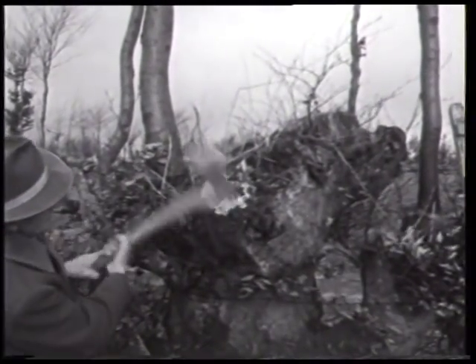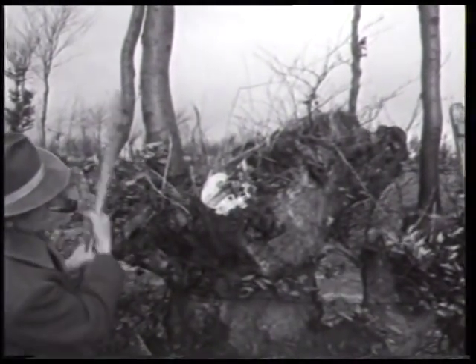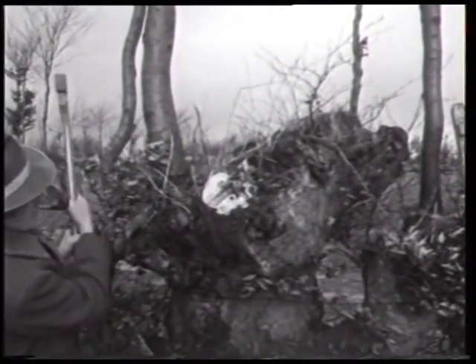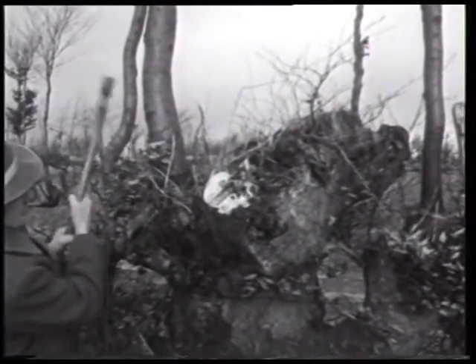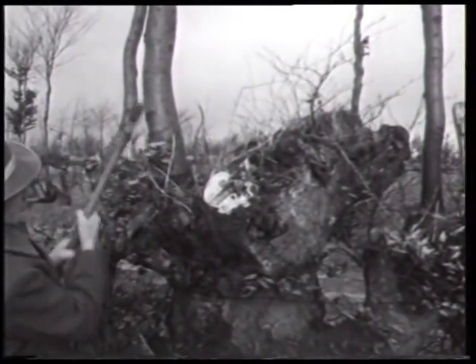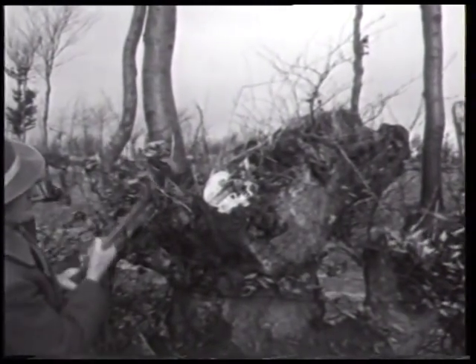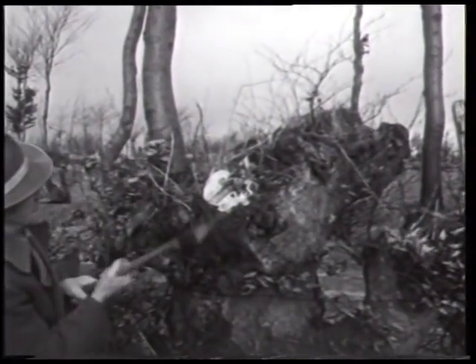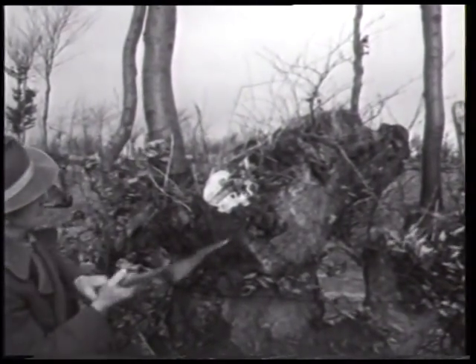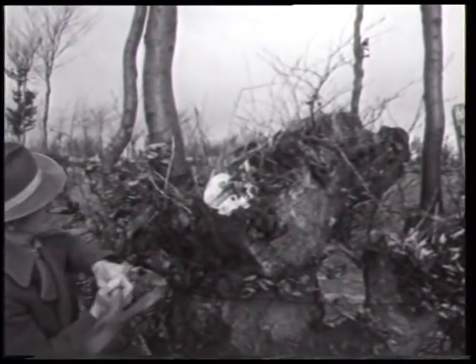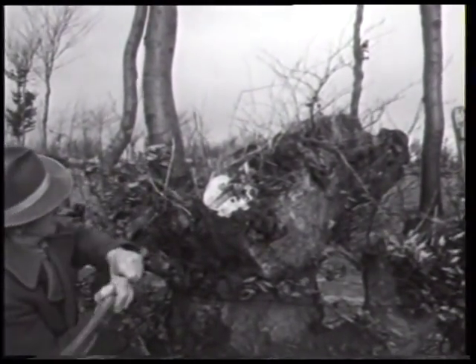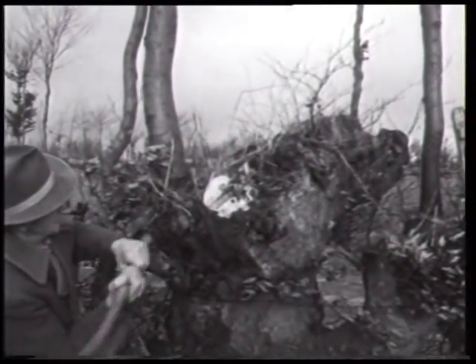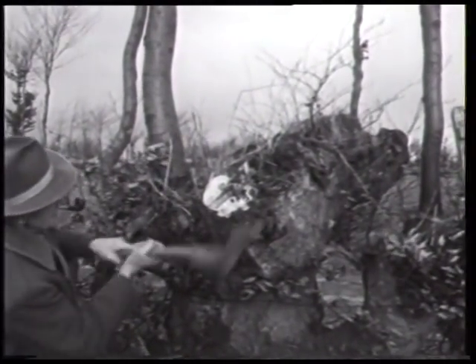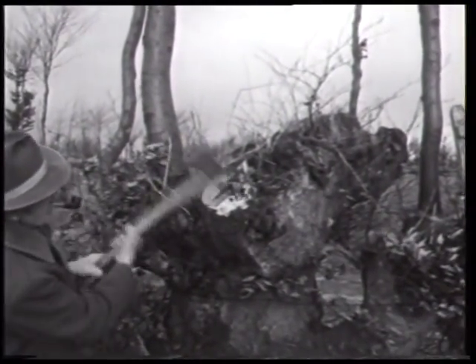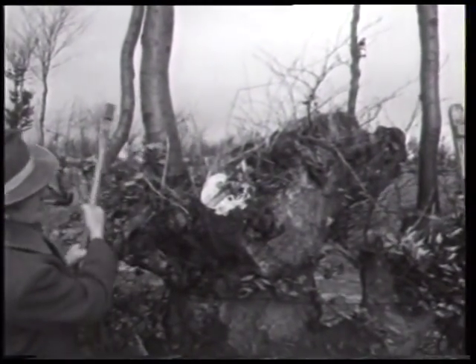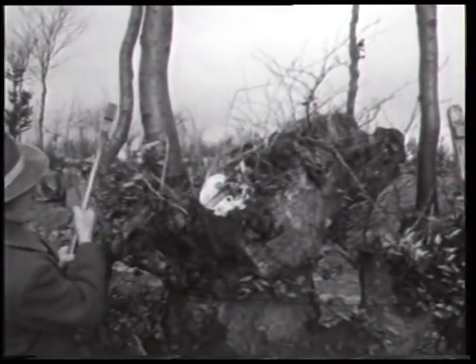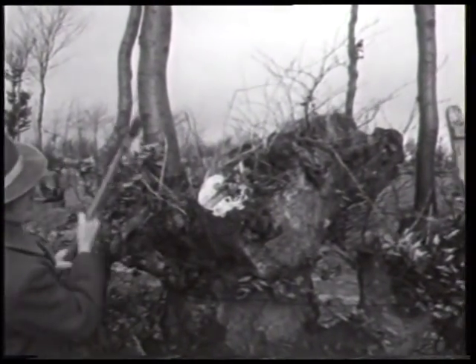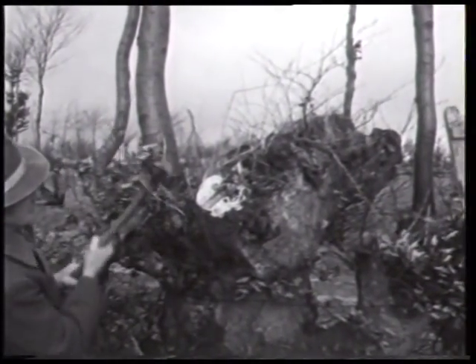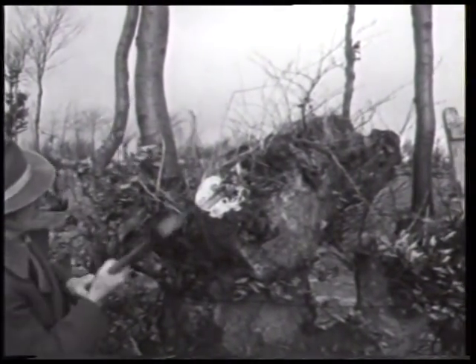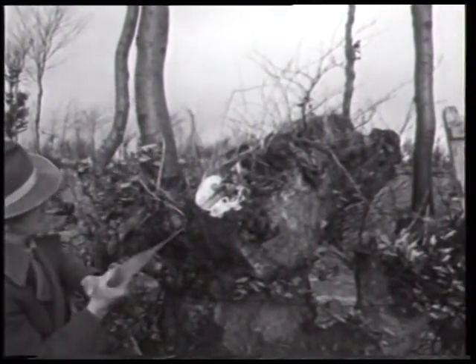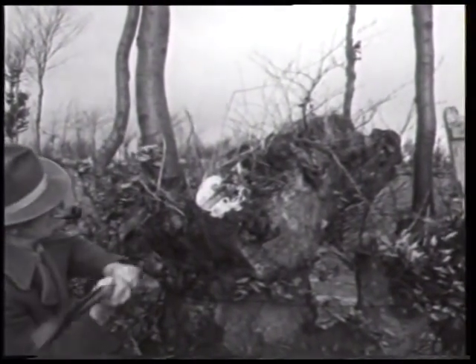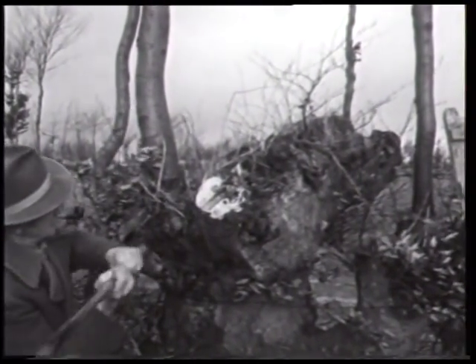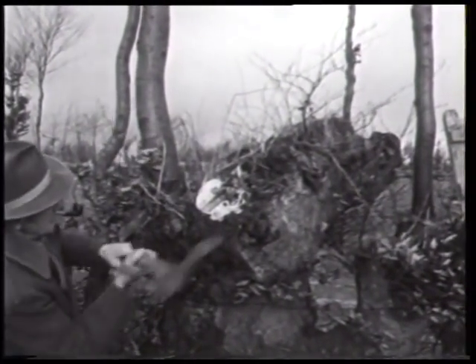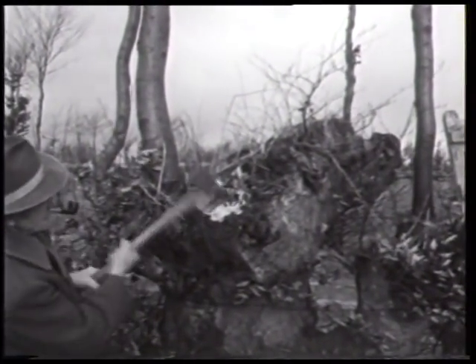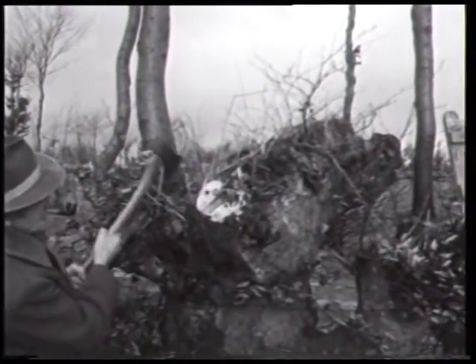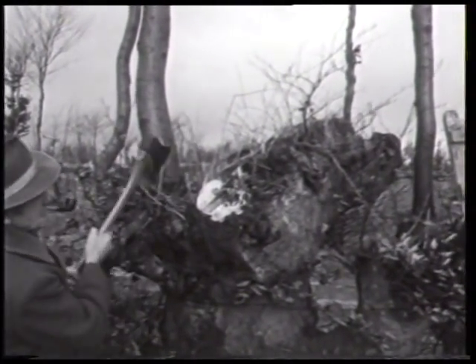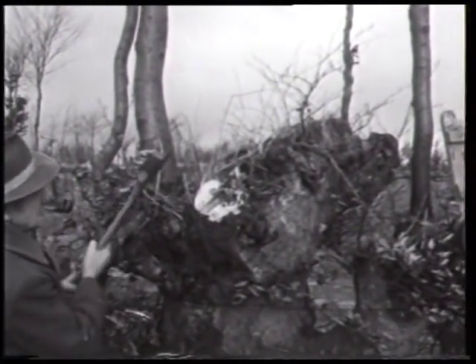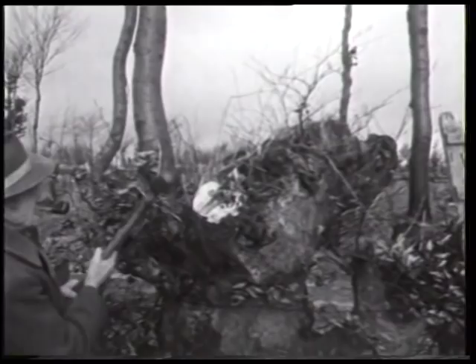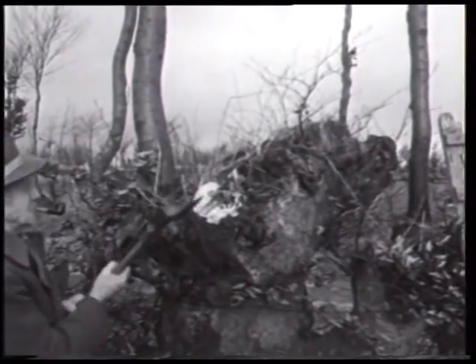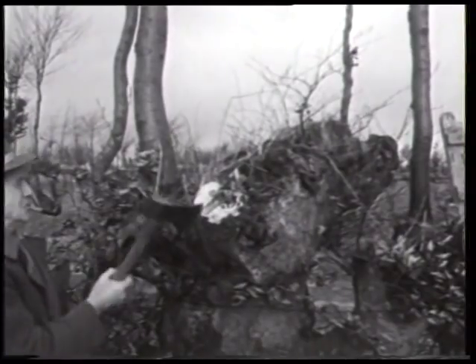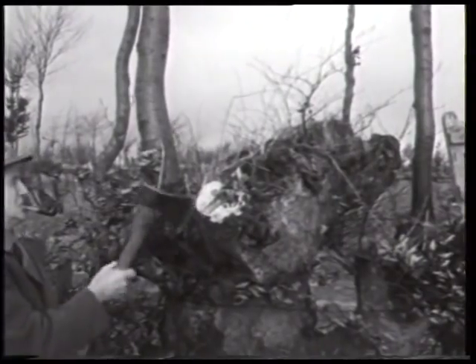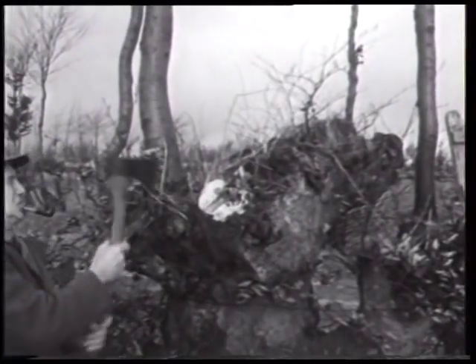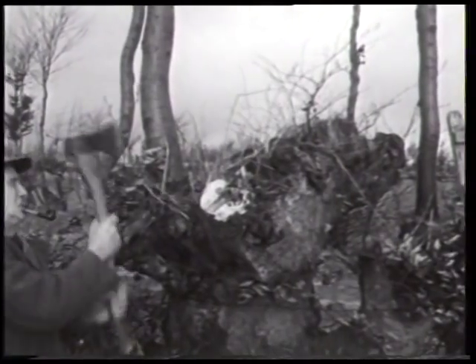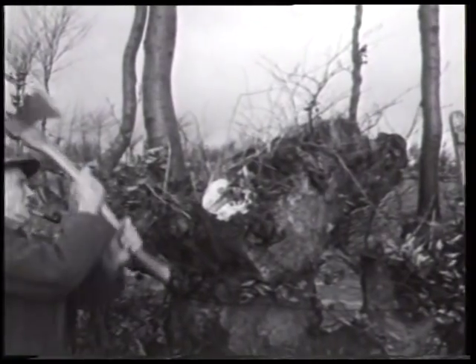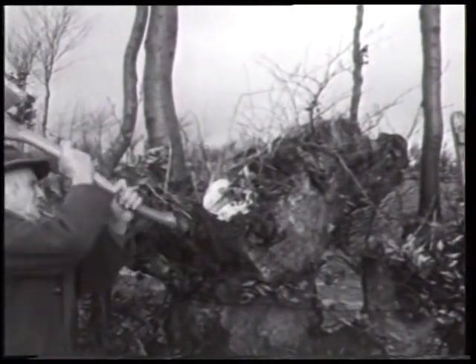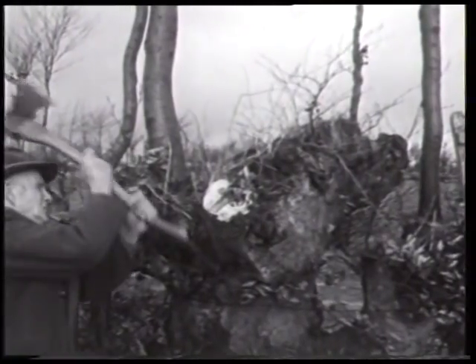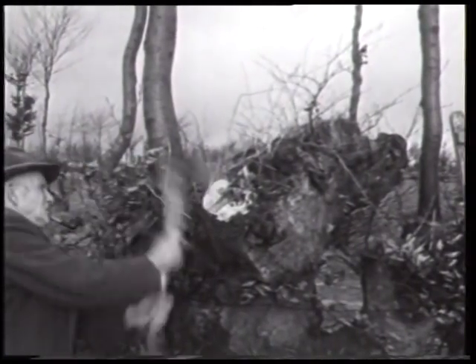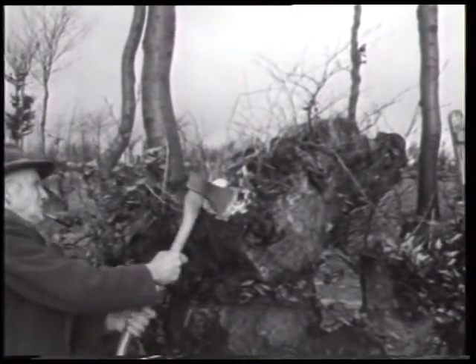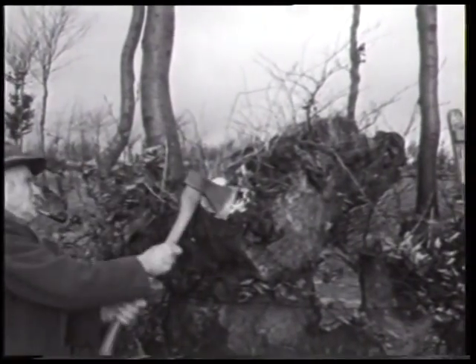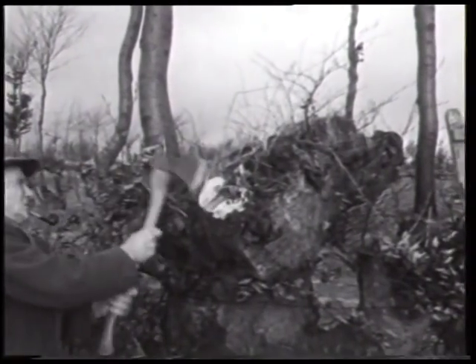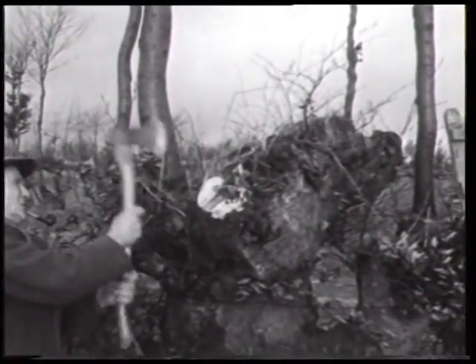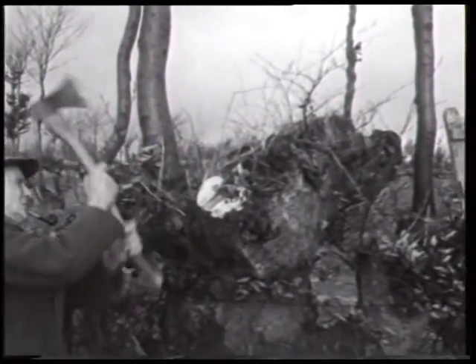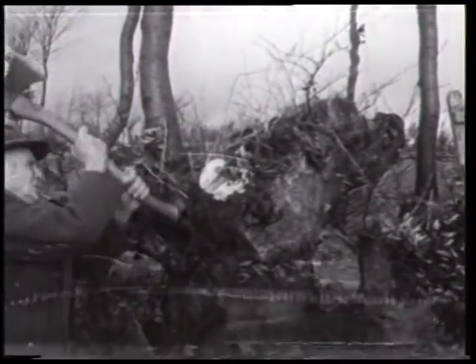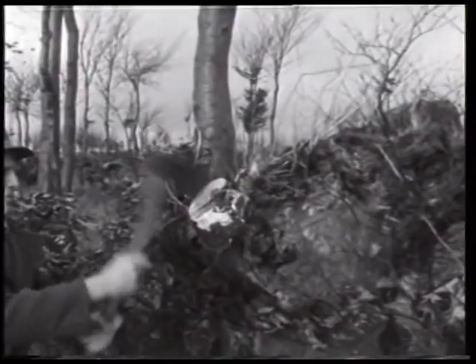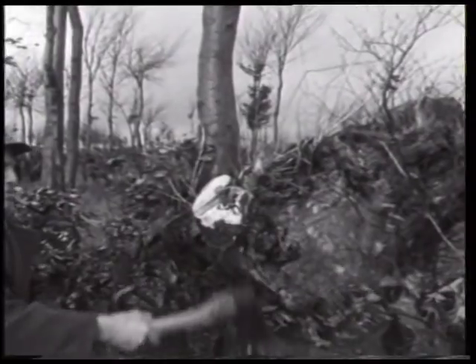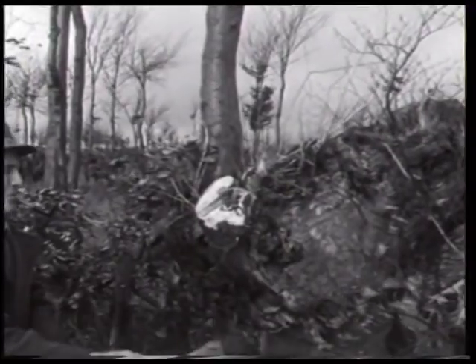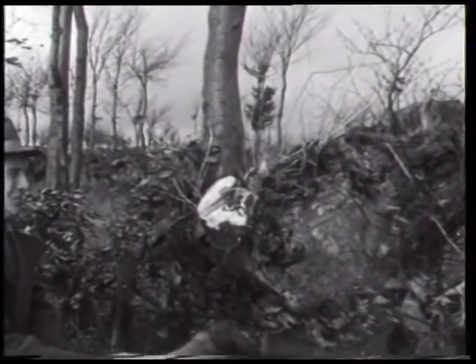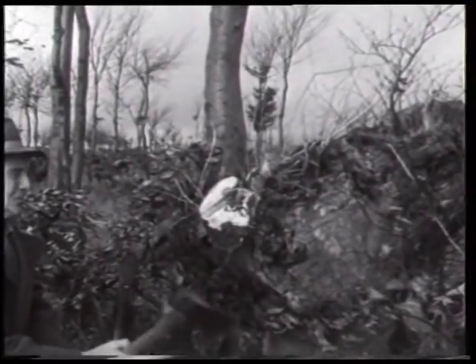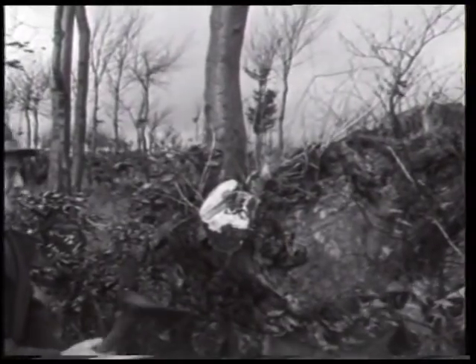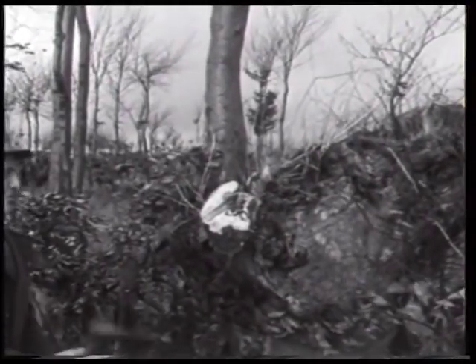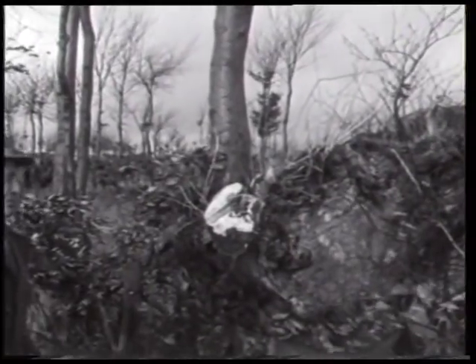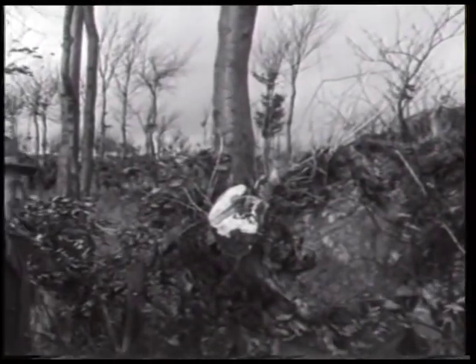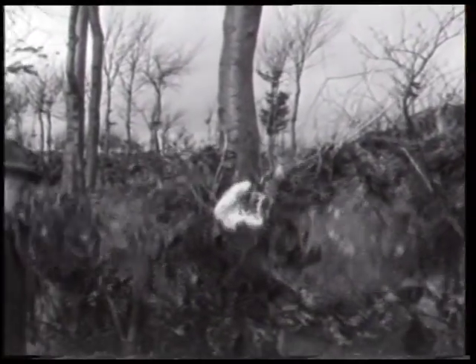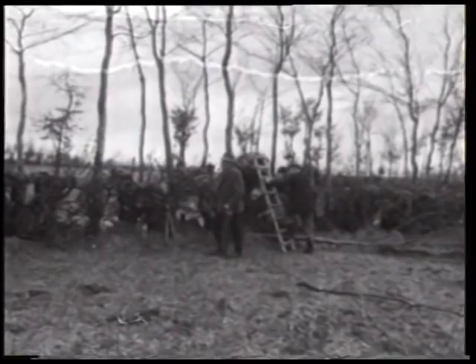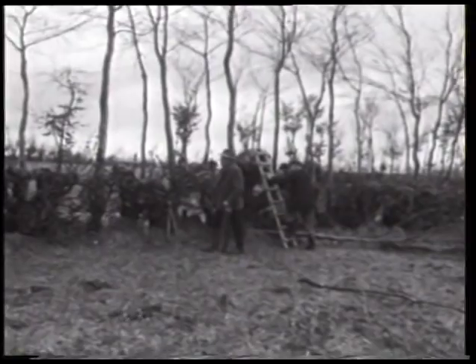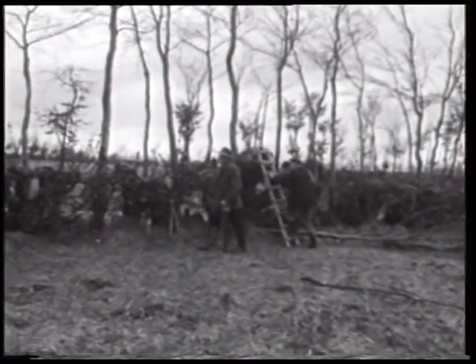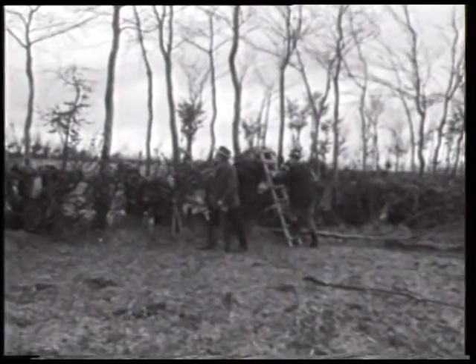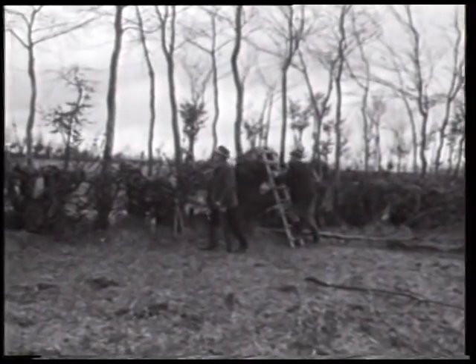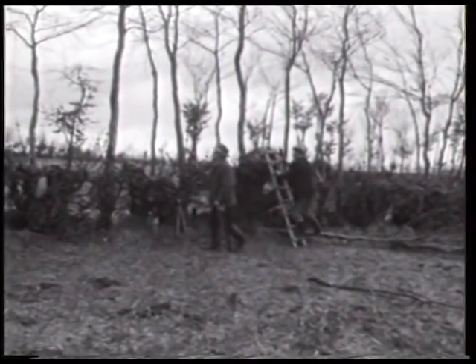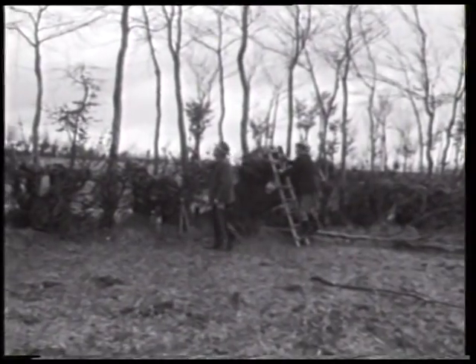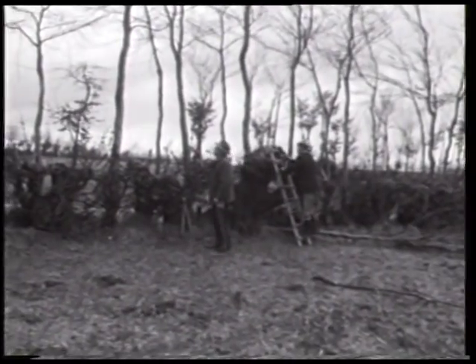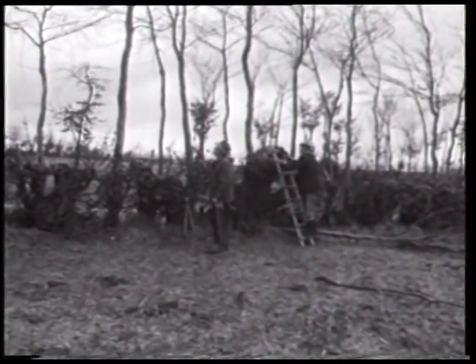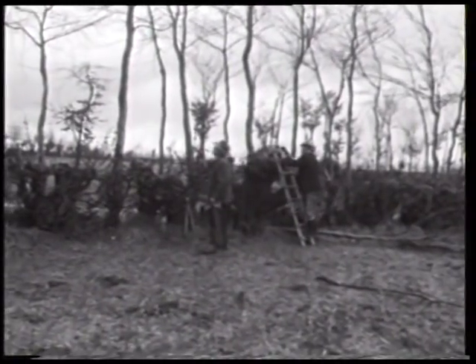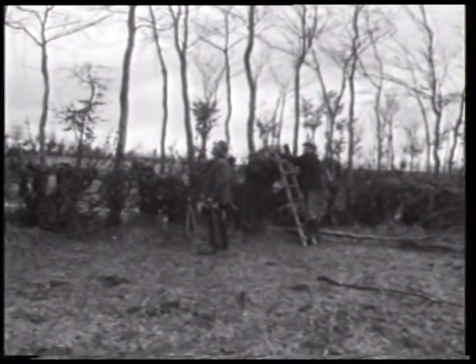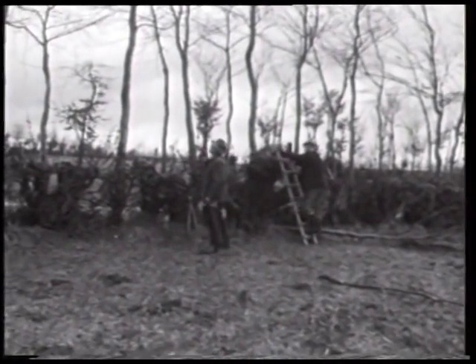Nach dem Absägen der Stämme wird die Schnittfläche mit der Axt zu den Kanten hin abgeschrägt, damit sich kein Stauwasser bilden kann.